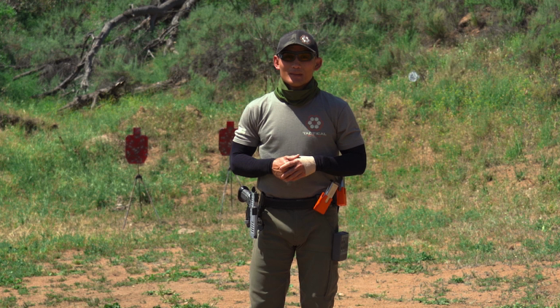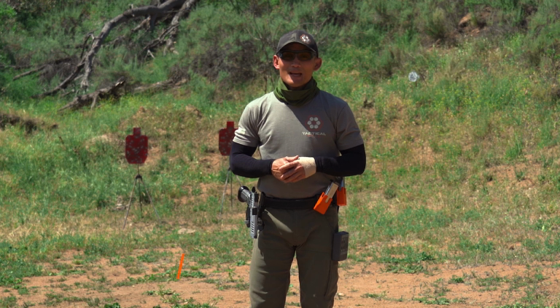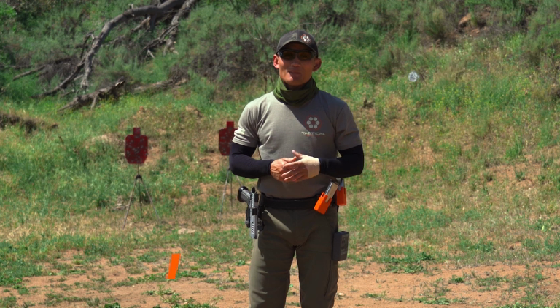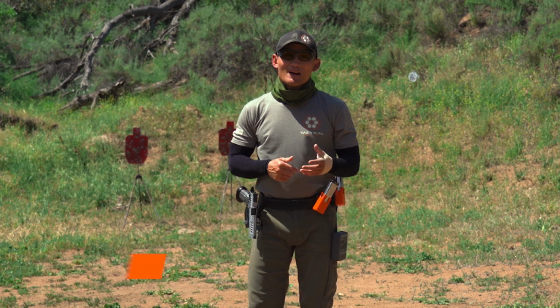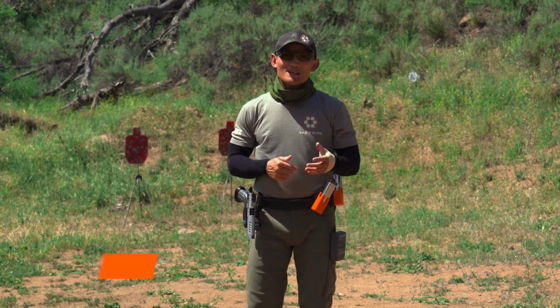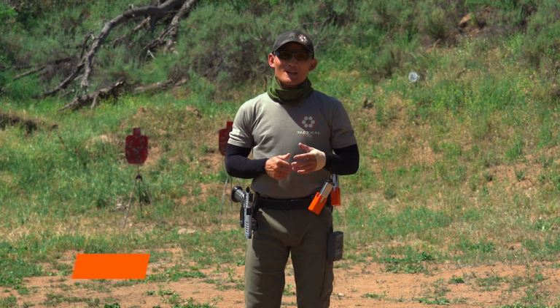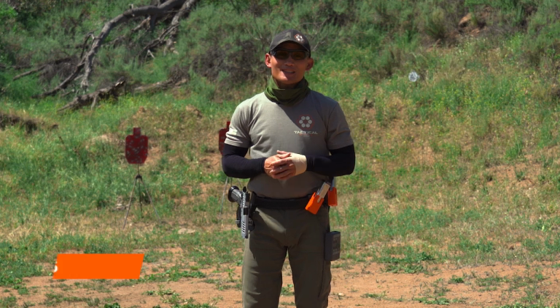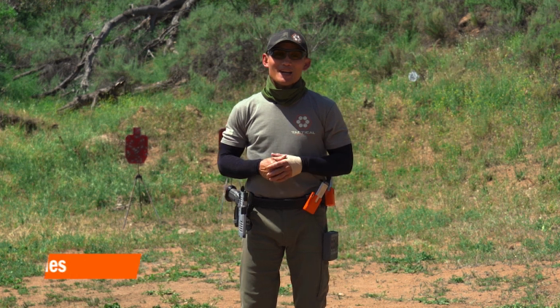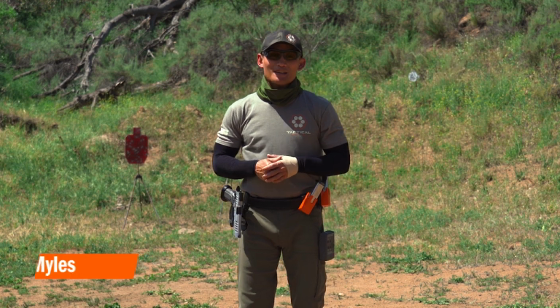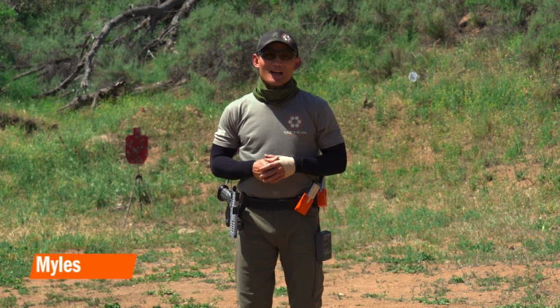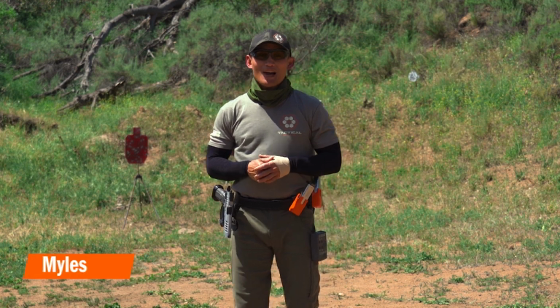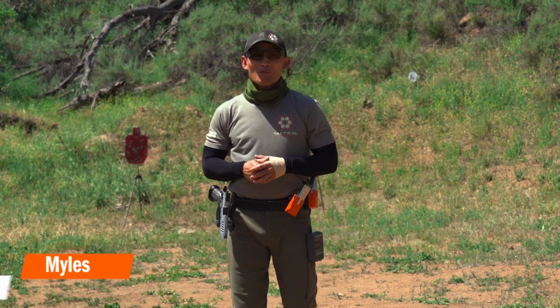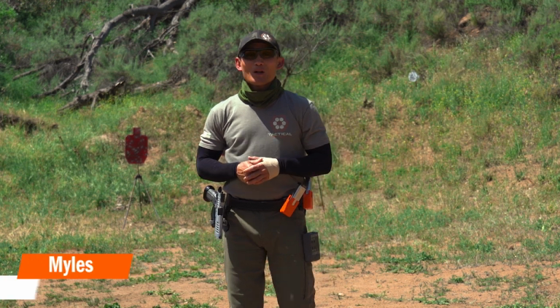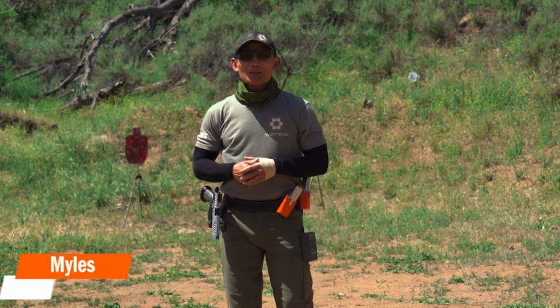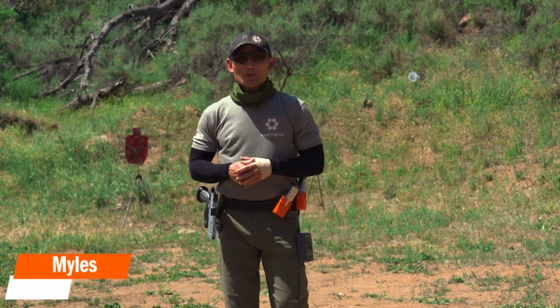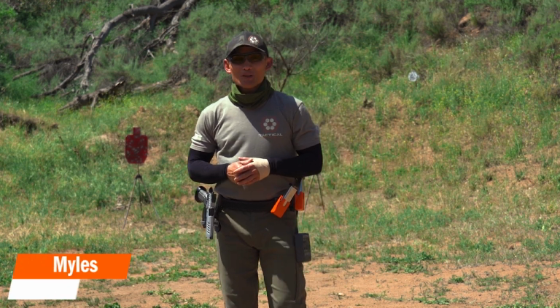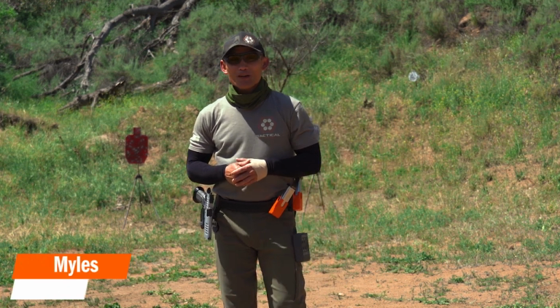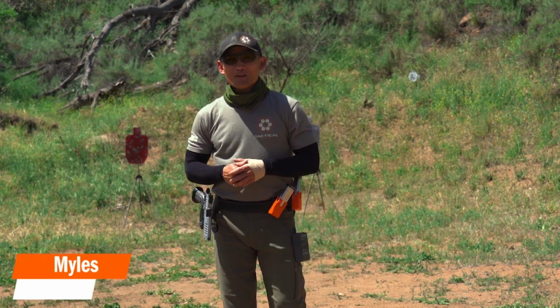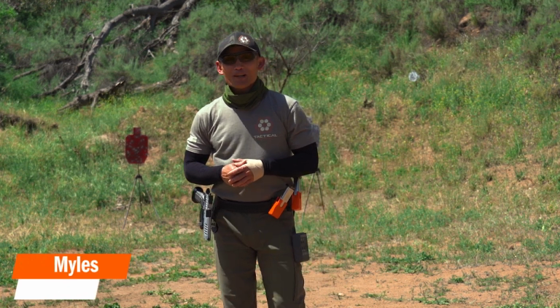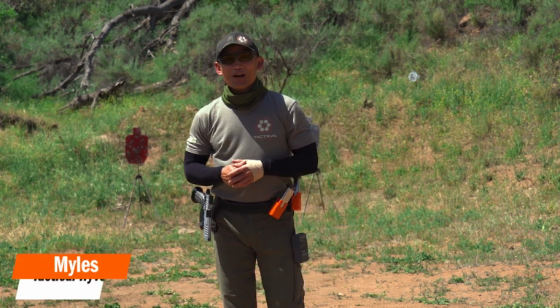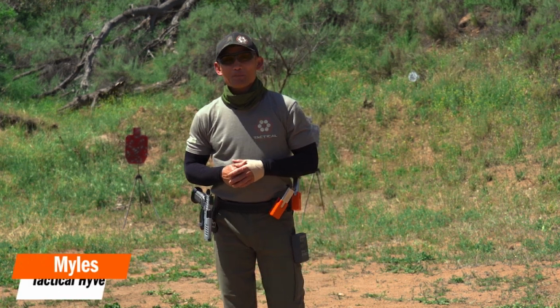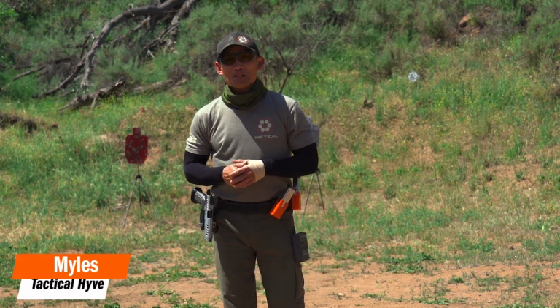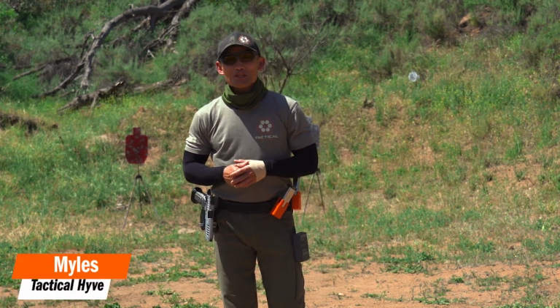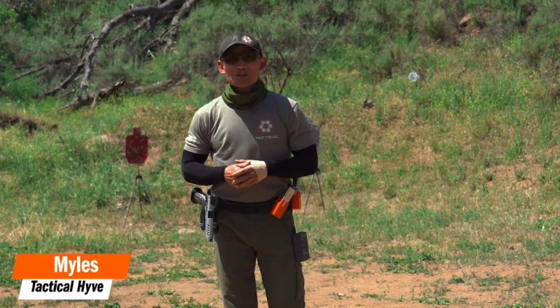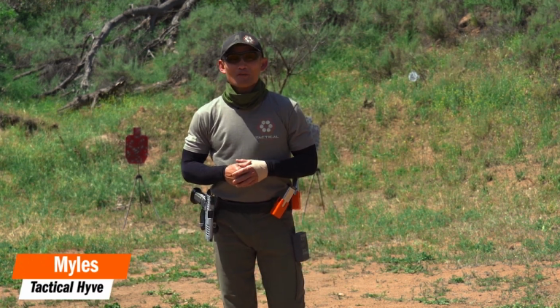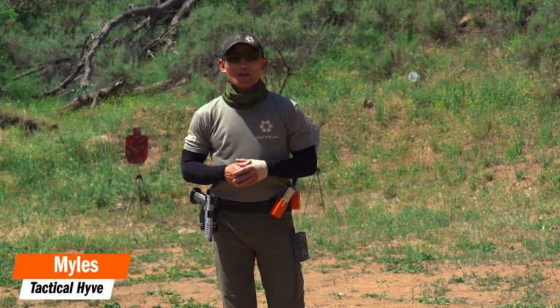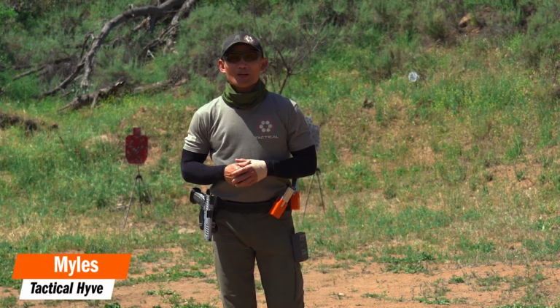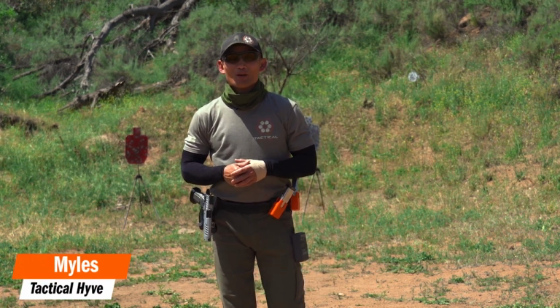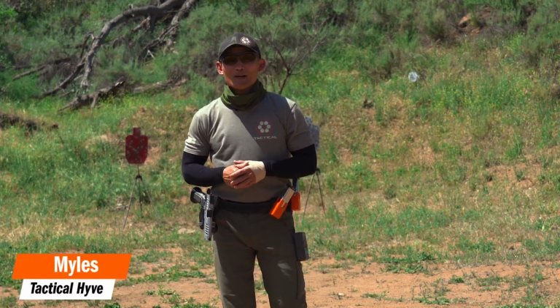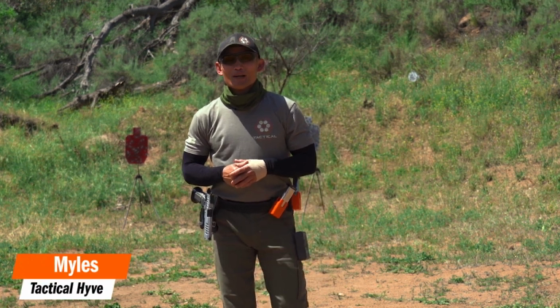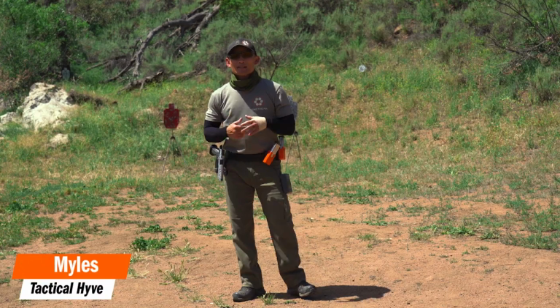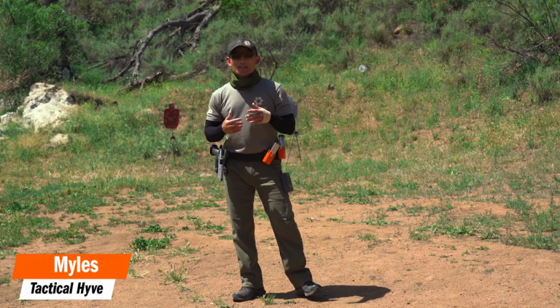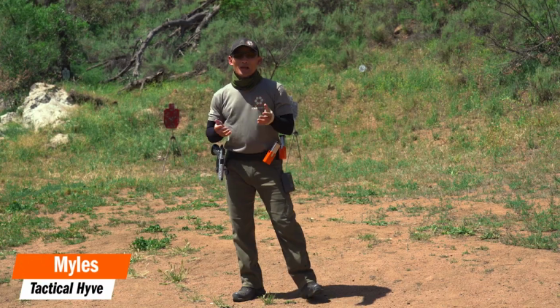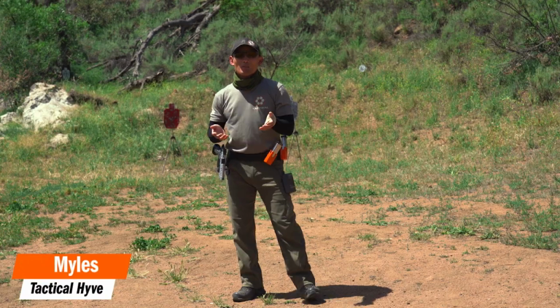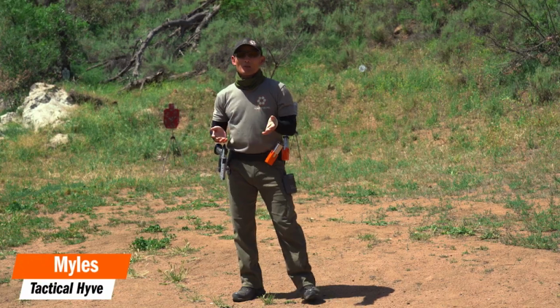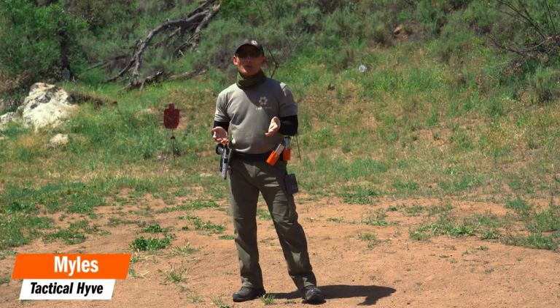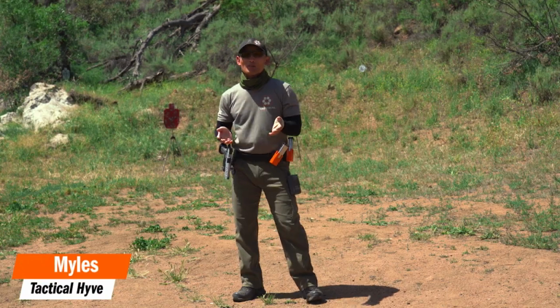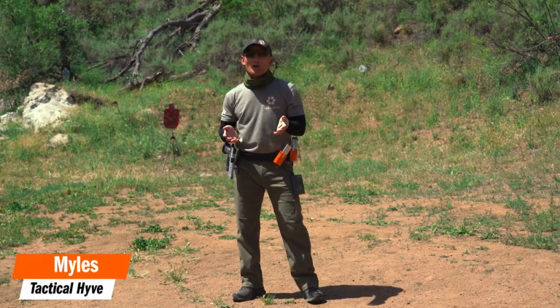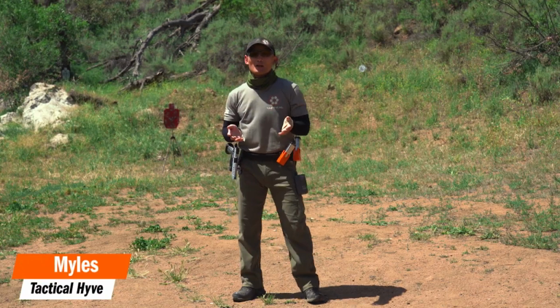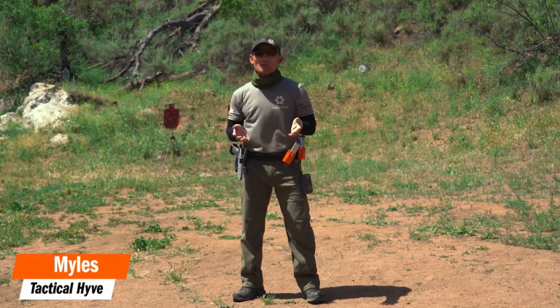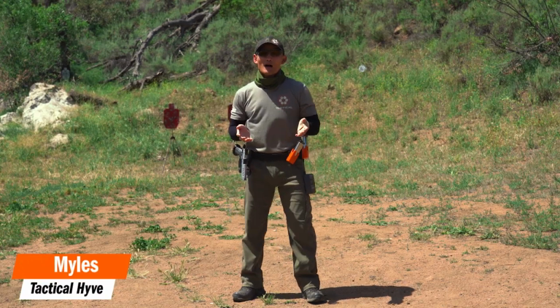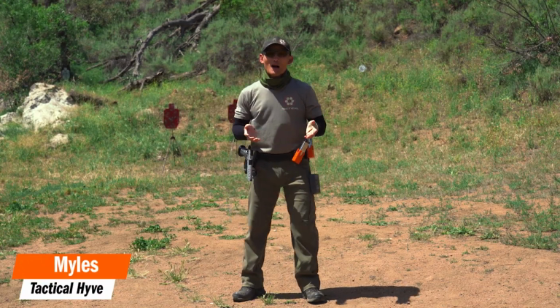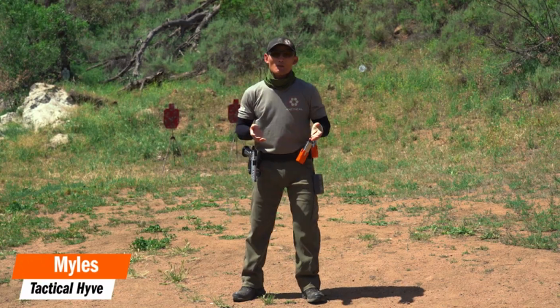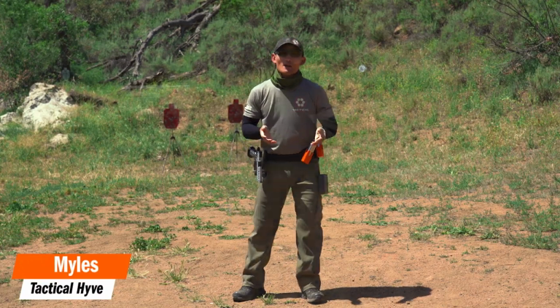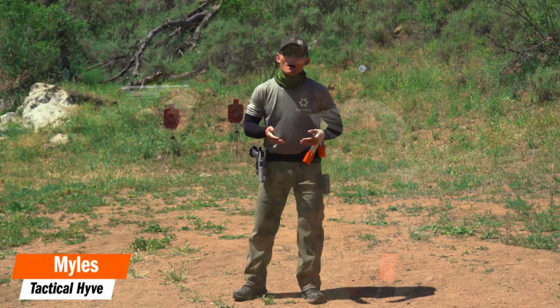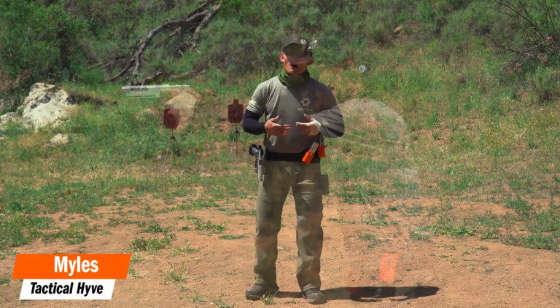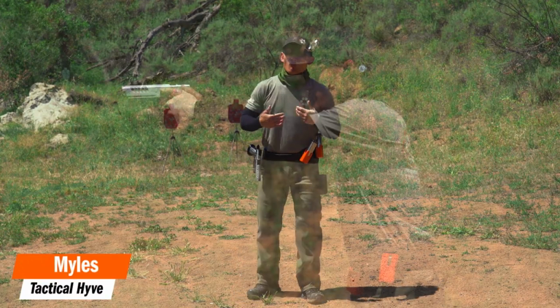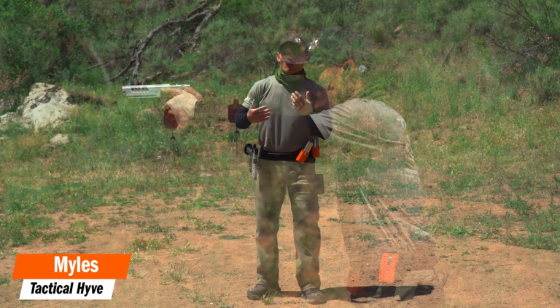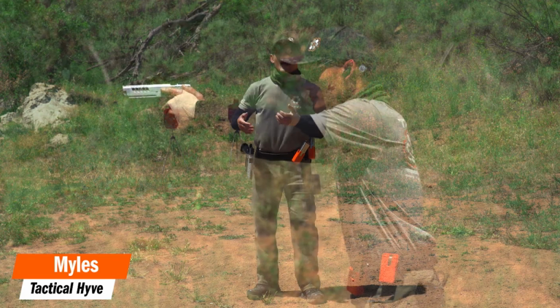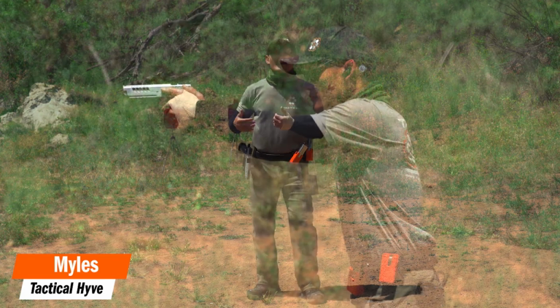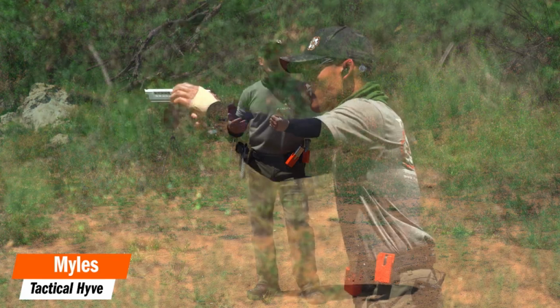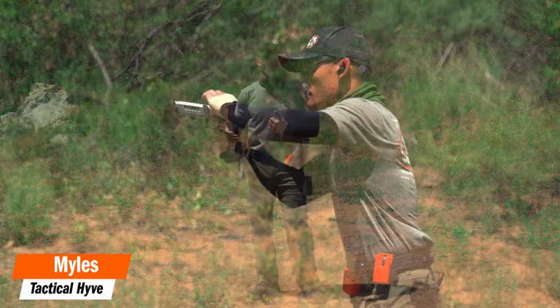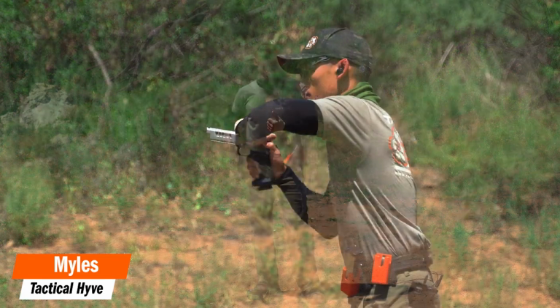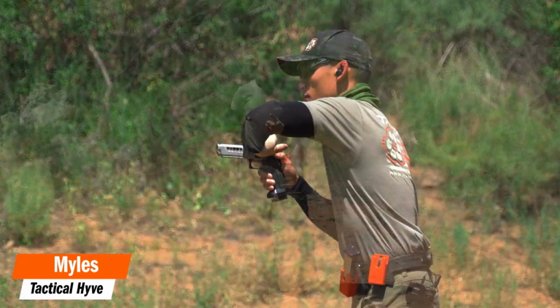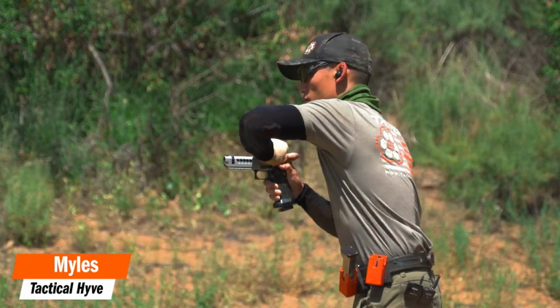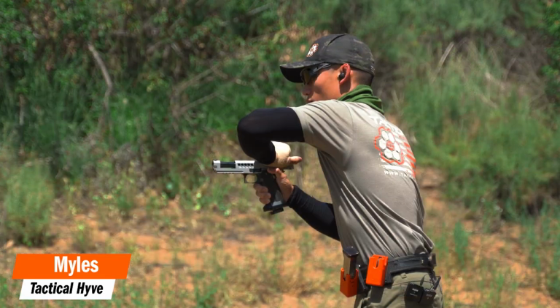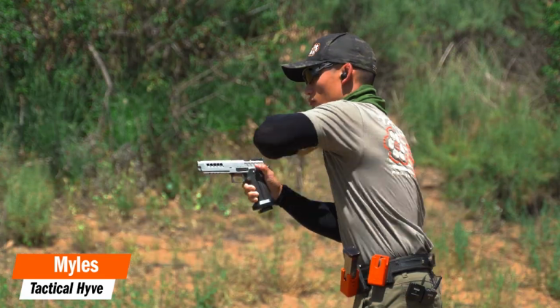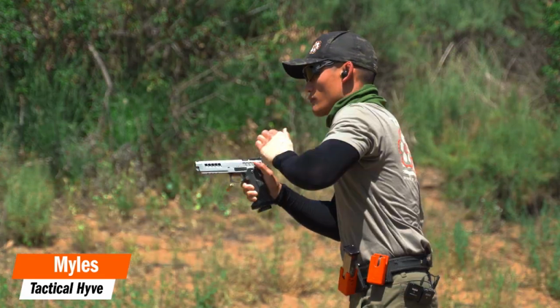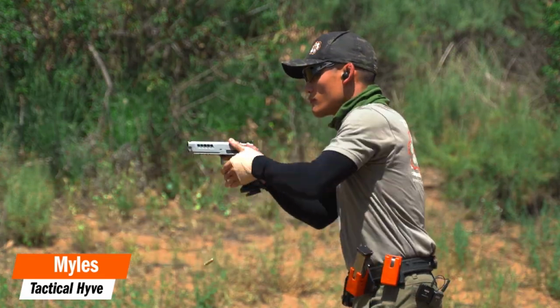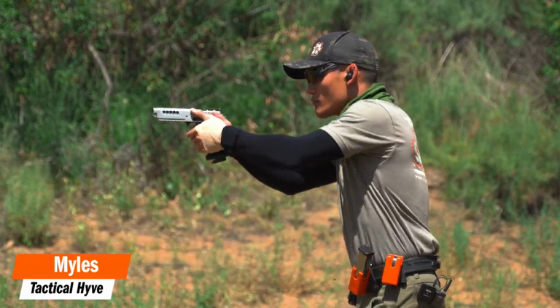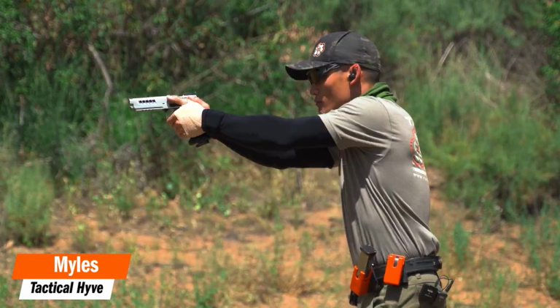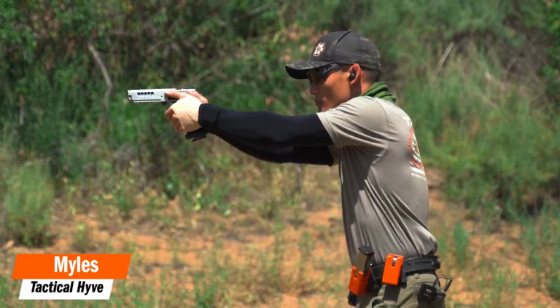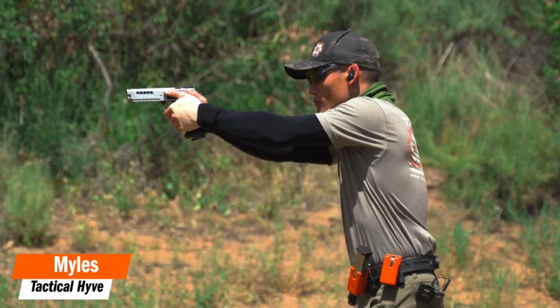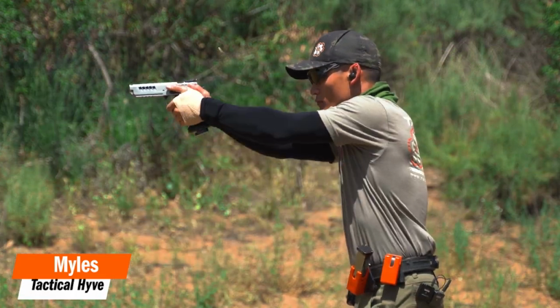Hey, Miles here at Tidal Hive. Welcome to another competition video. Today I'm going to be talking about racking your slide.